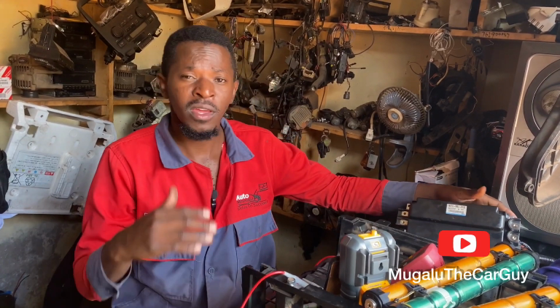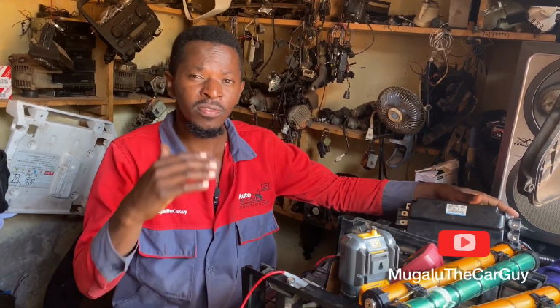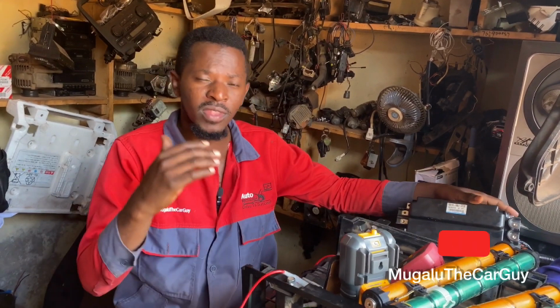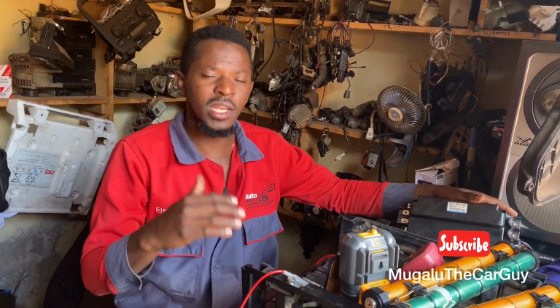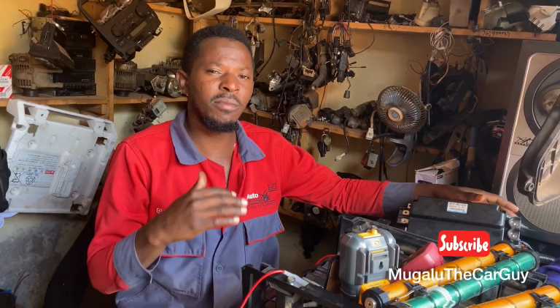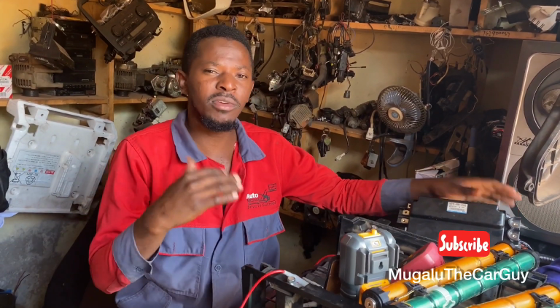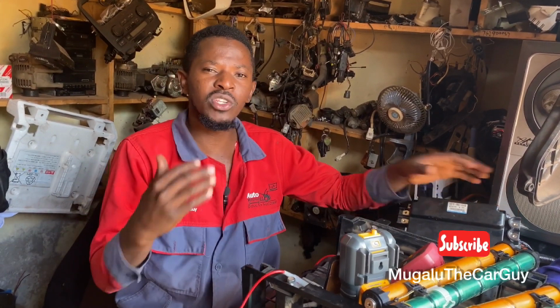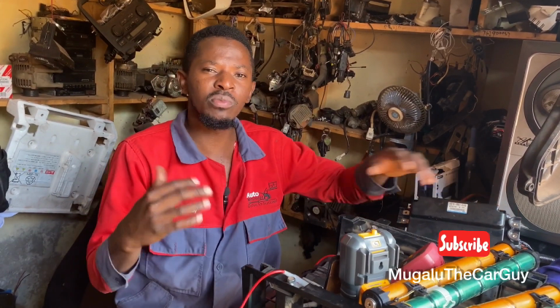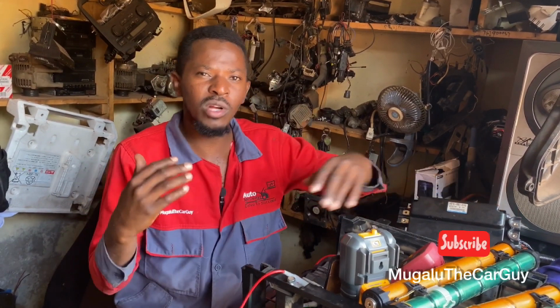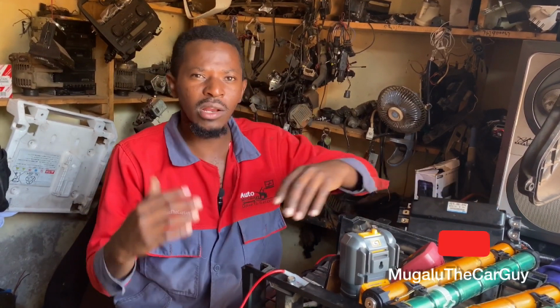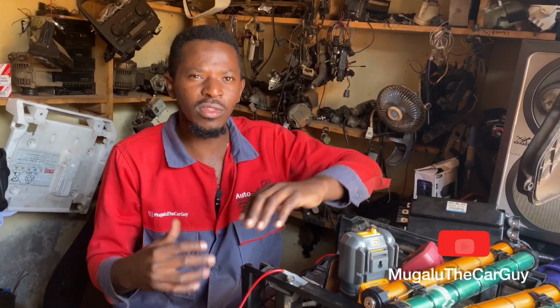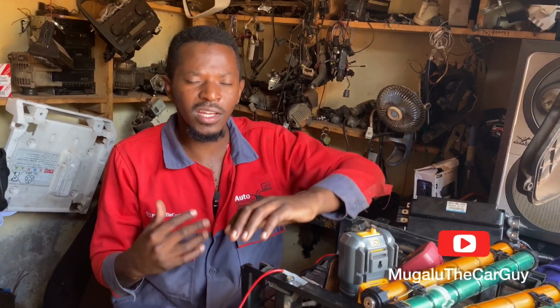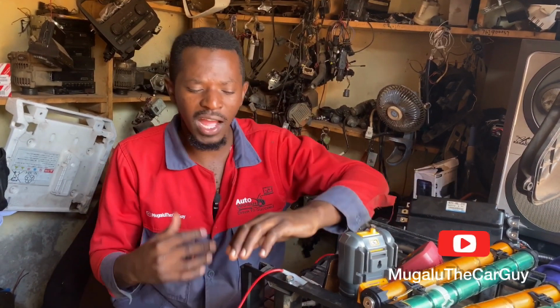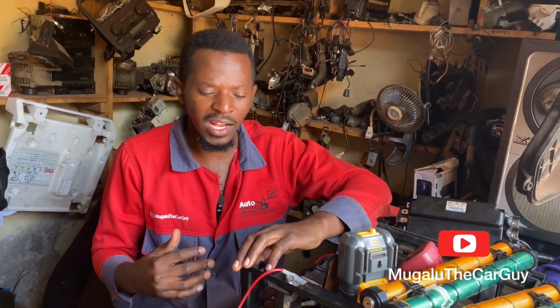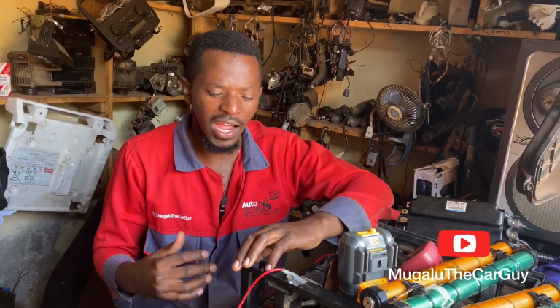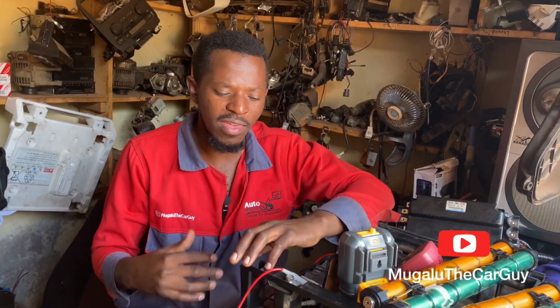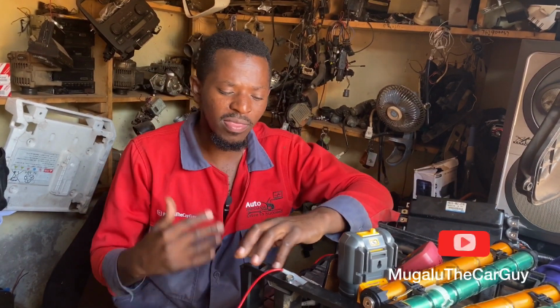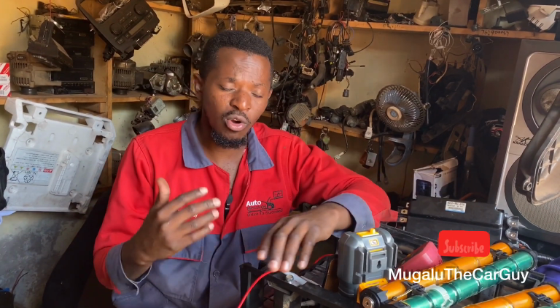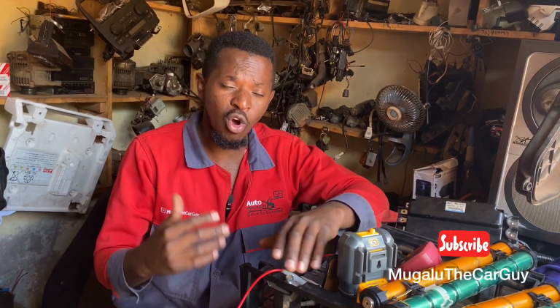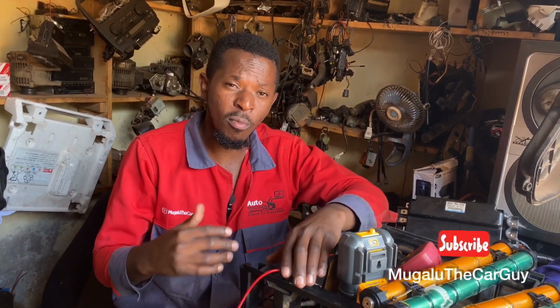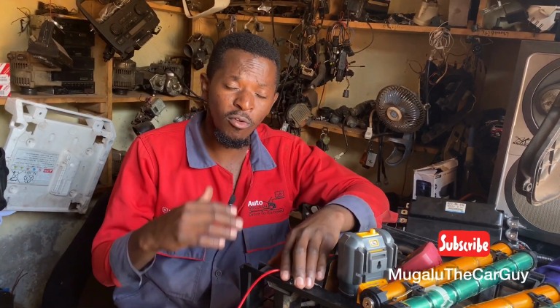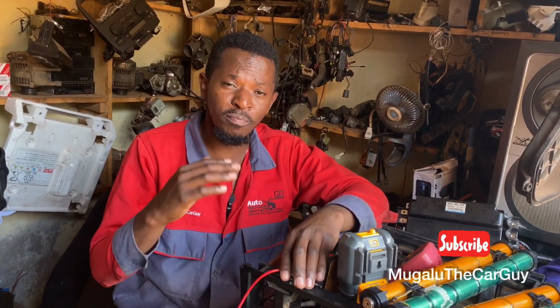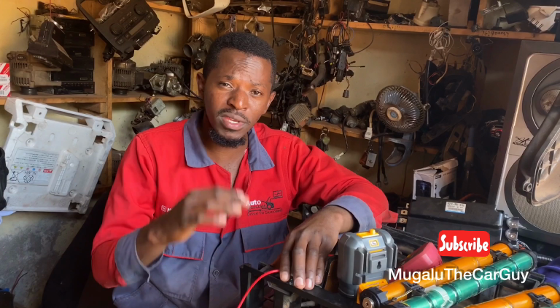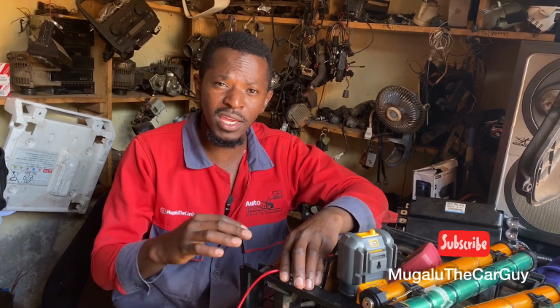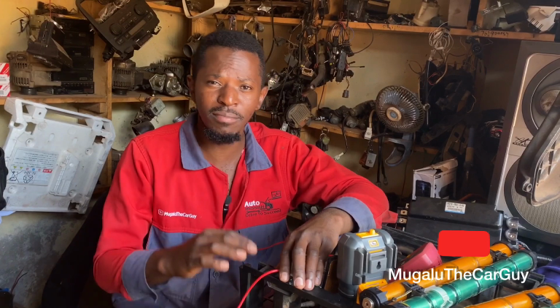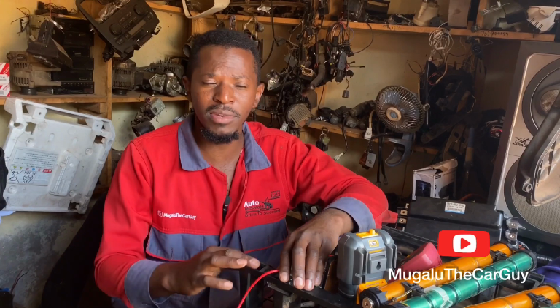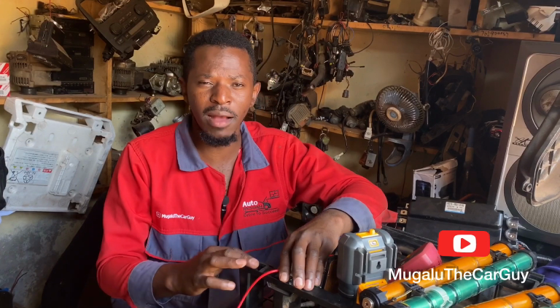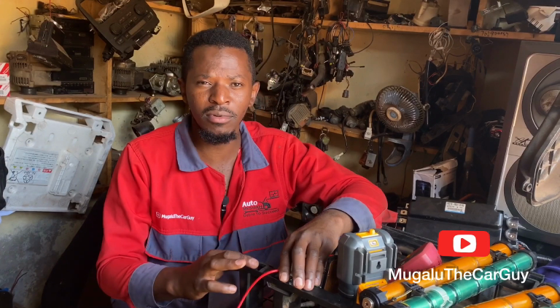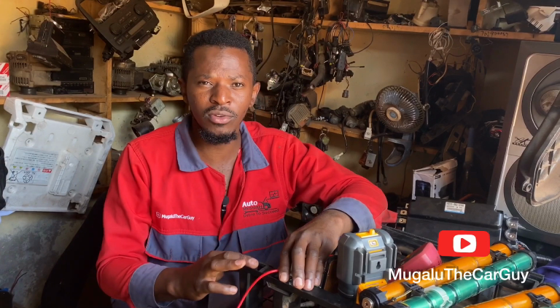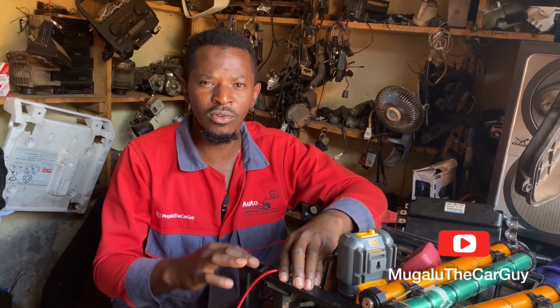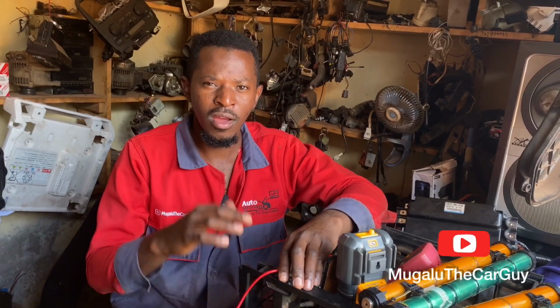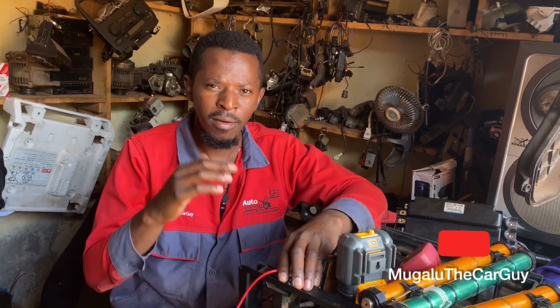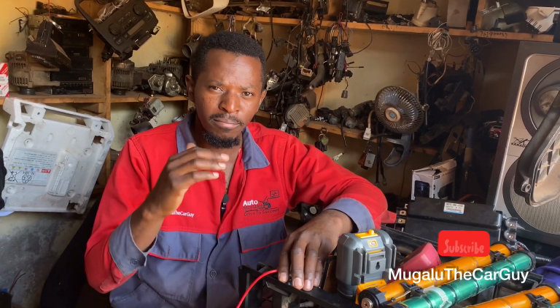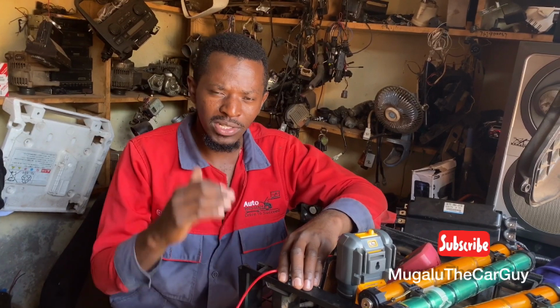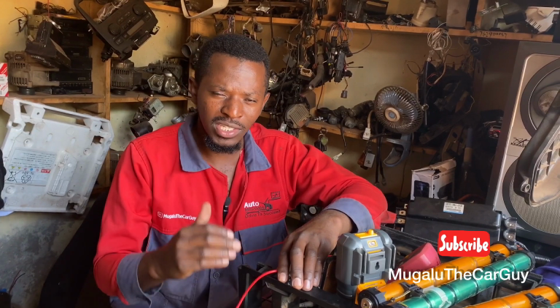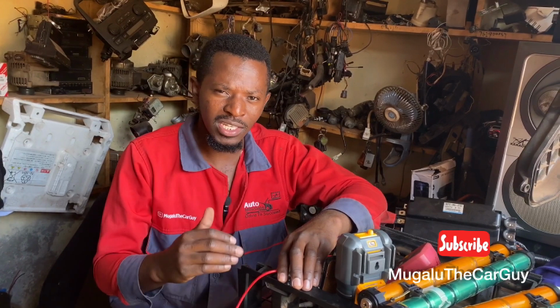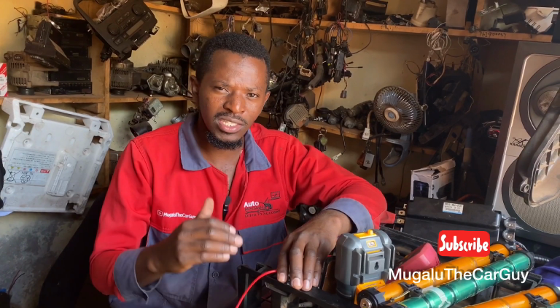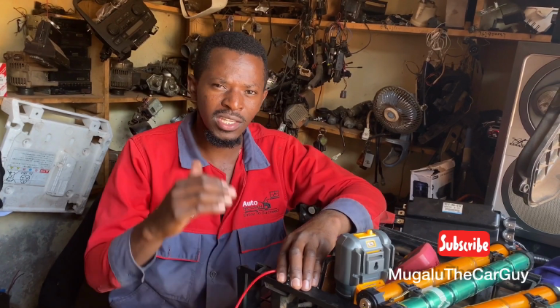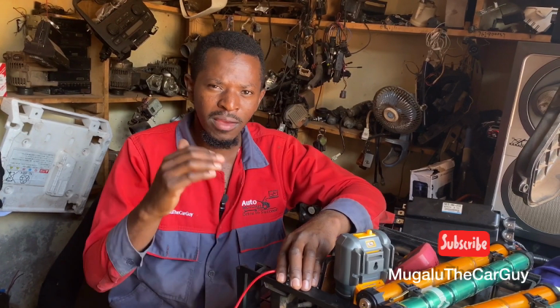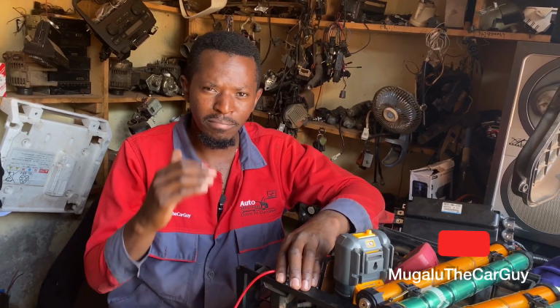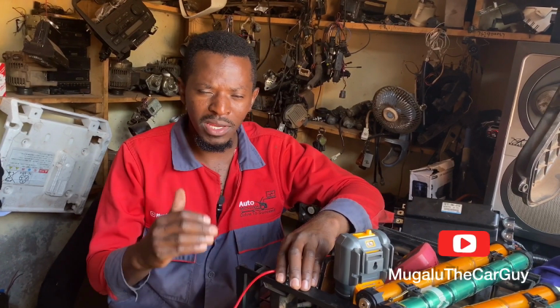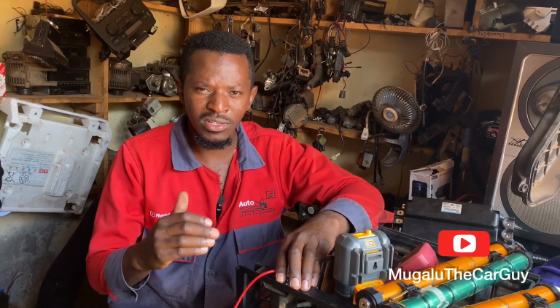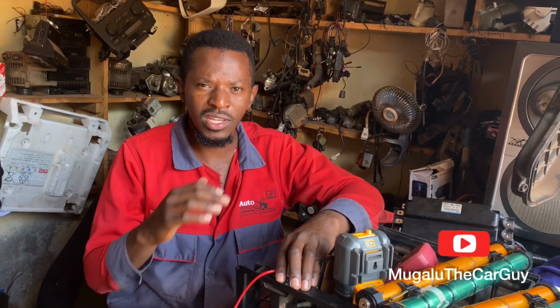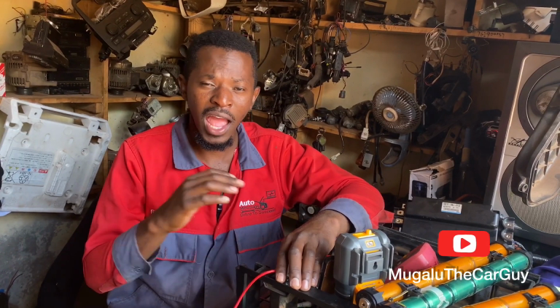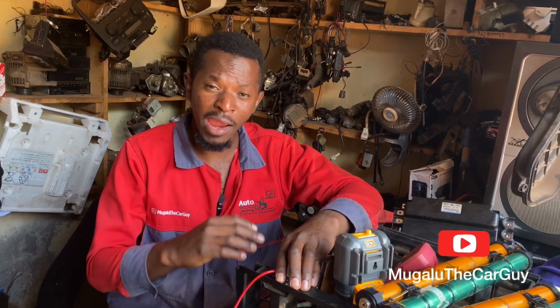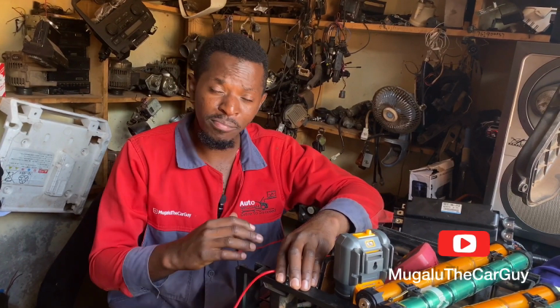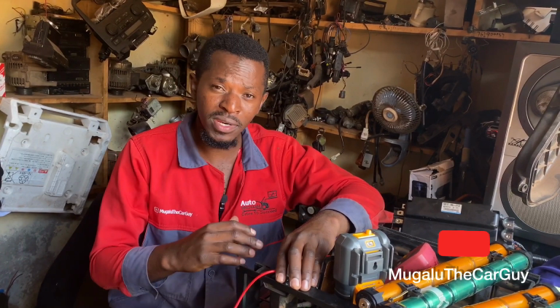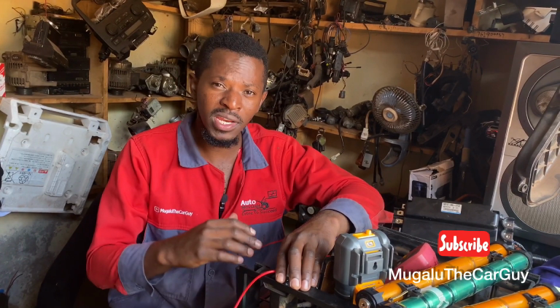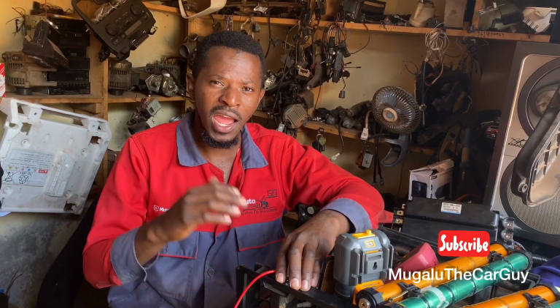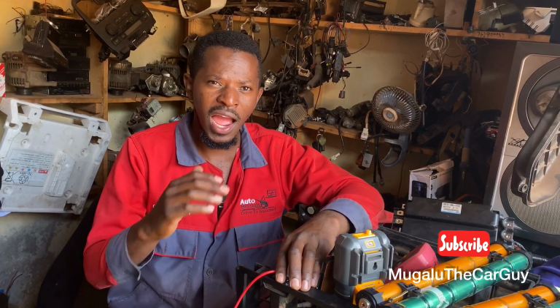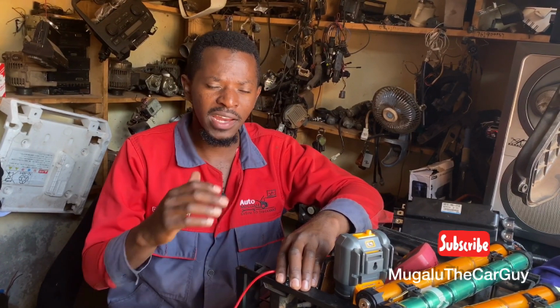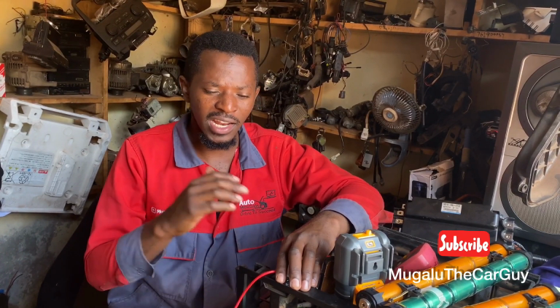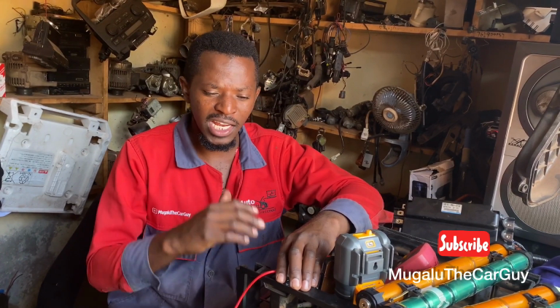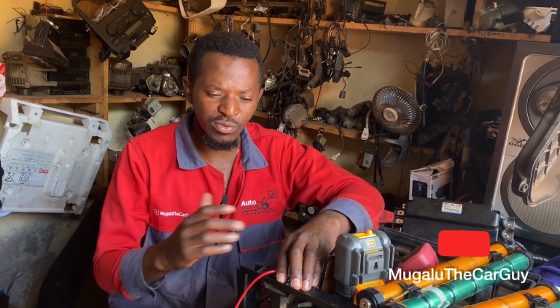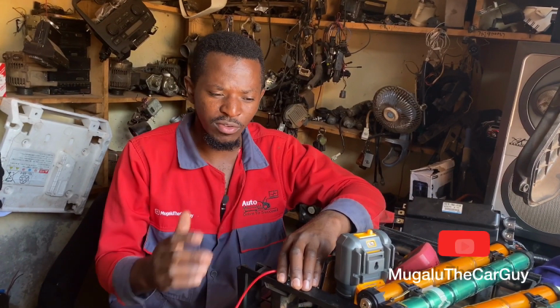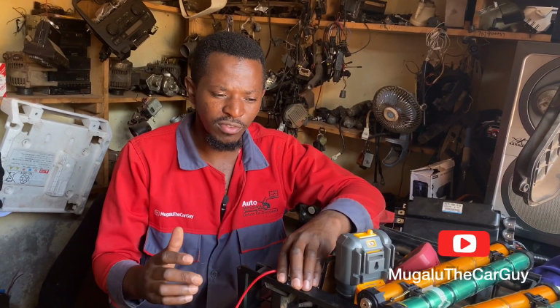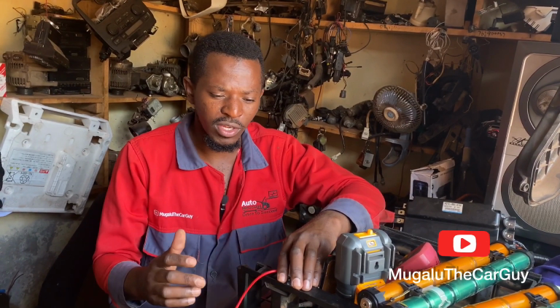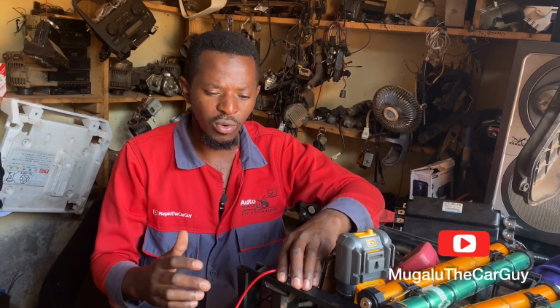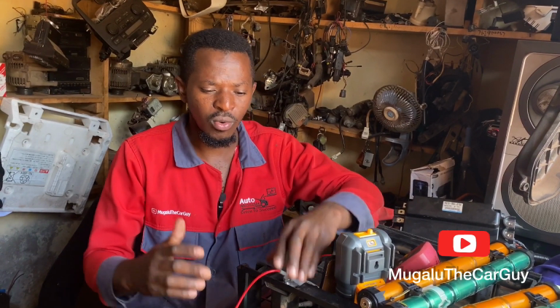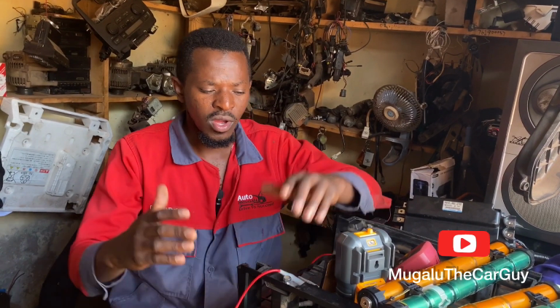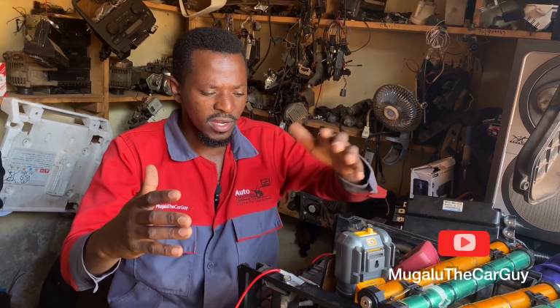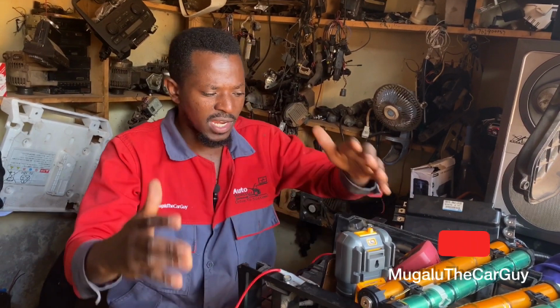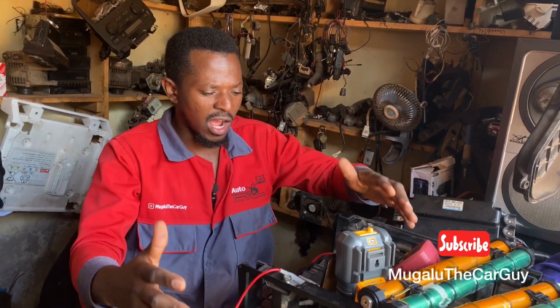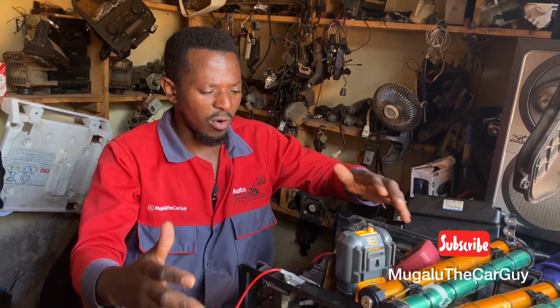The name is Mogadu the Car Guy, covering BMW, Mercedes-Benz hybrid and electric vehicles.